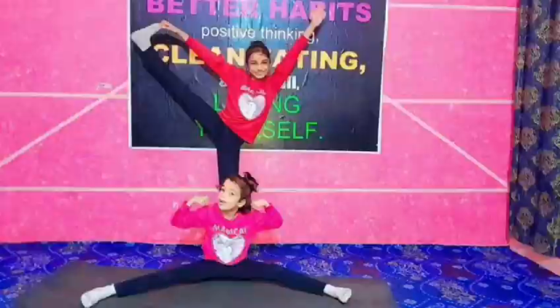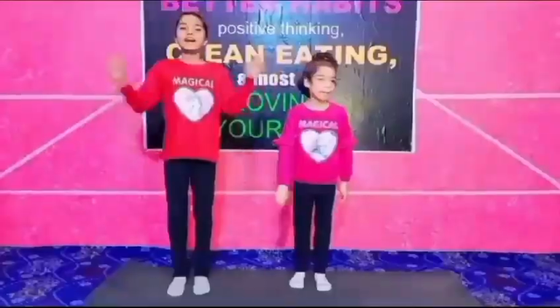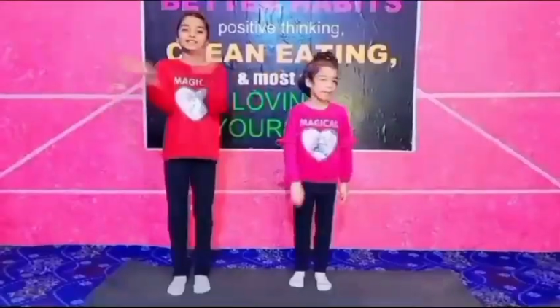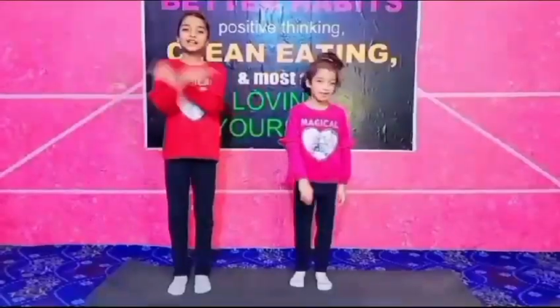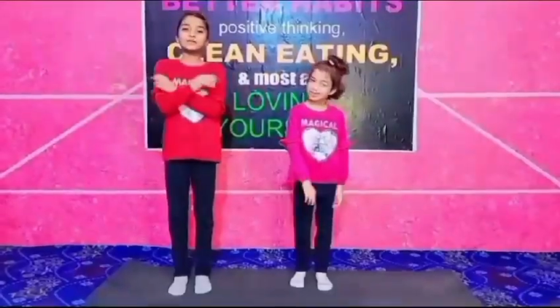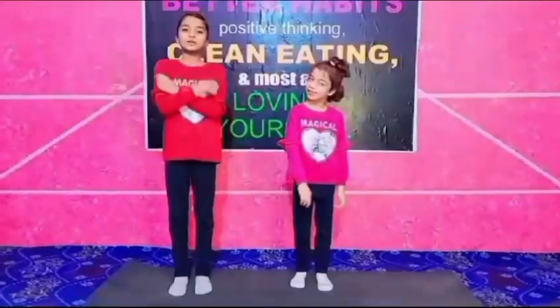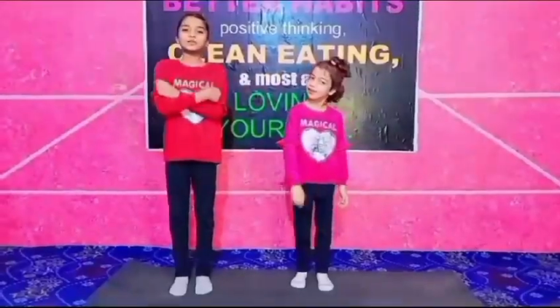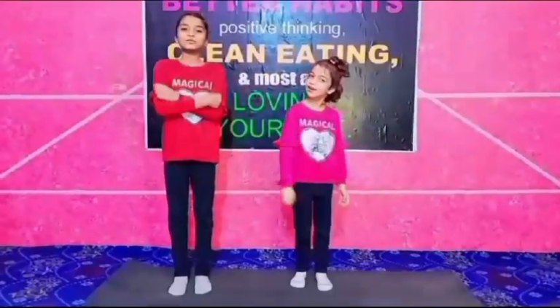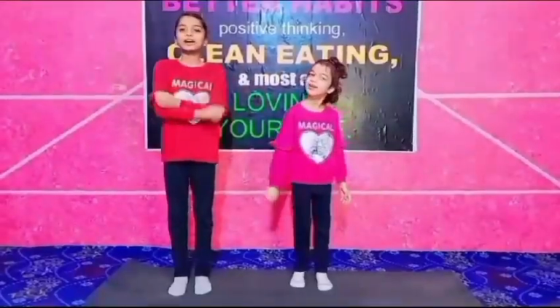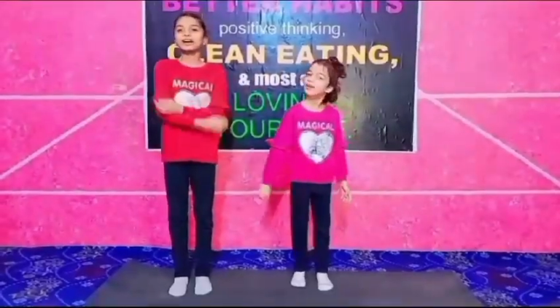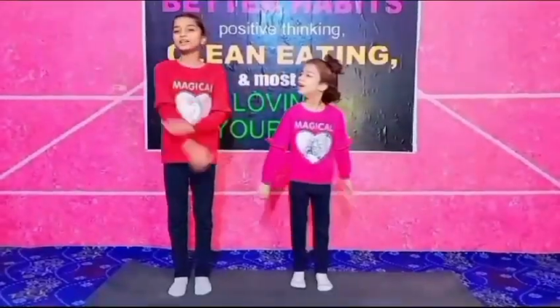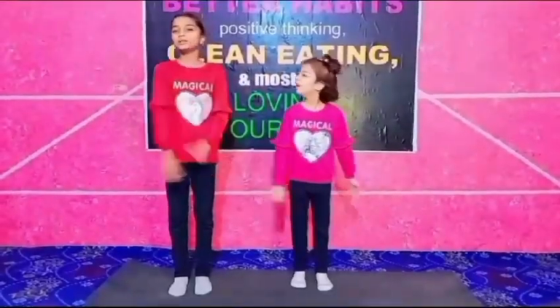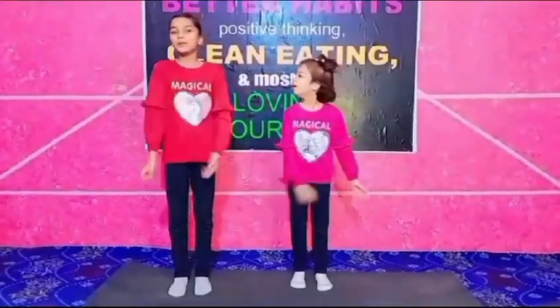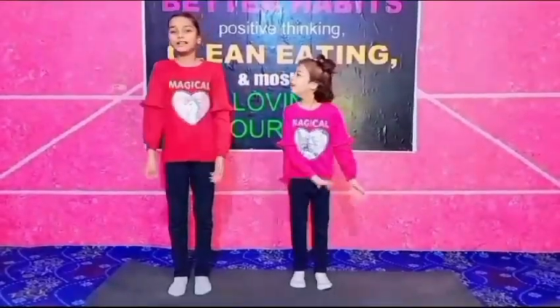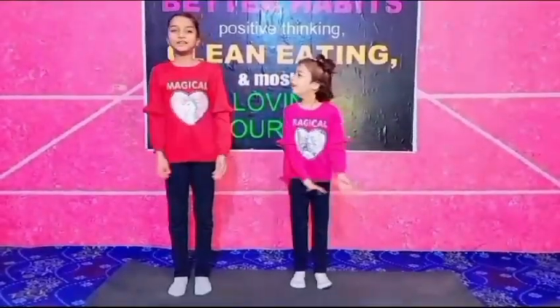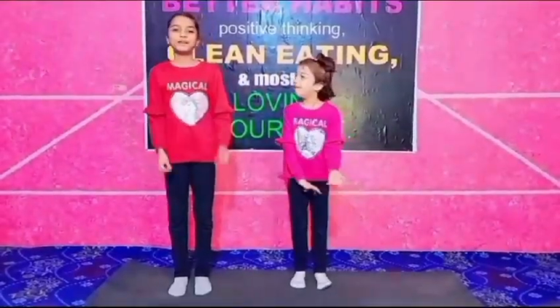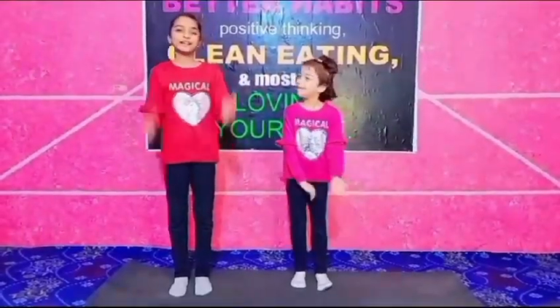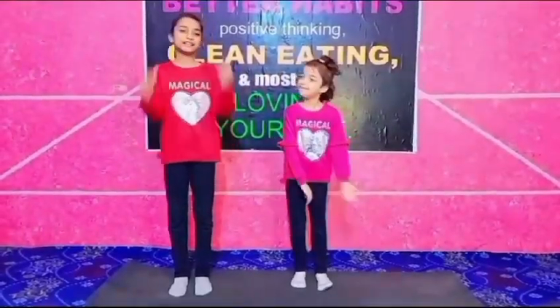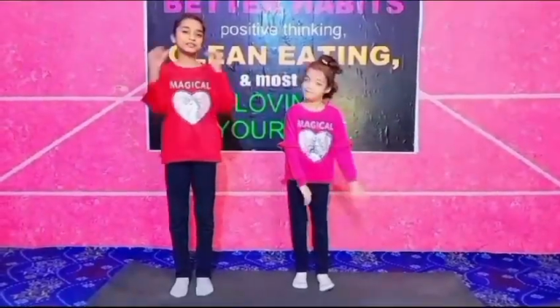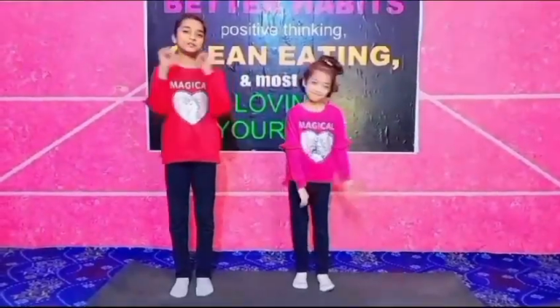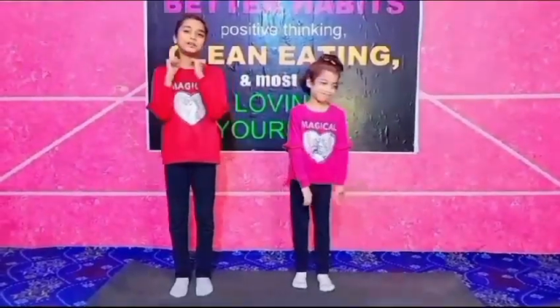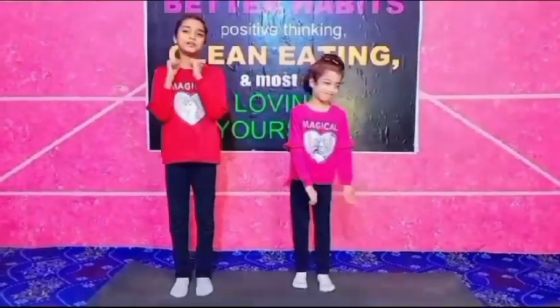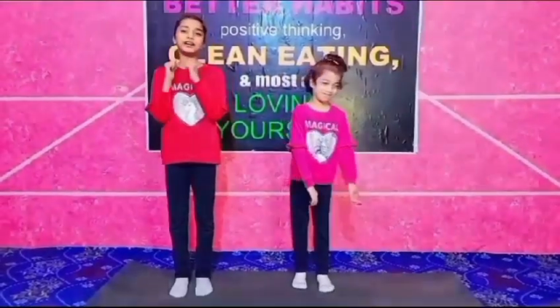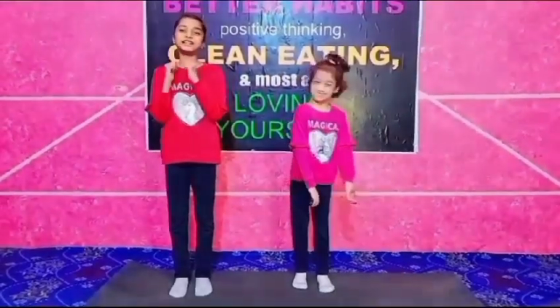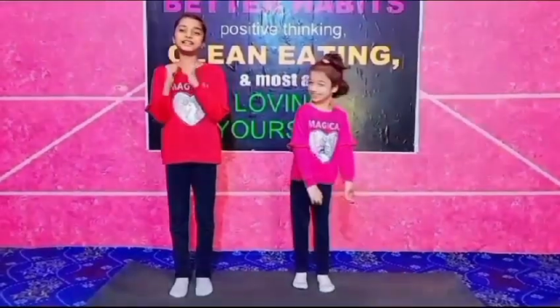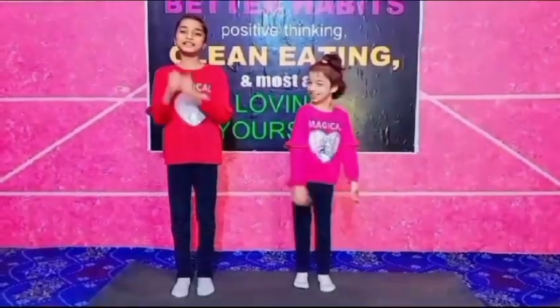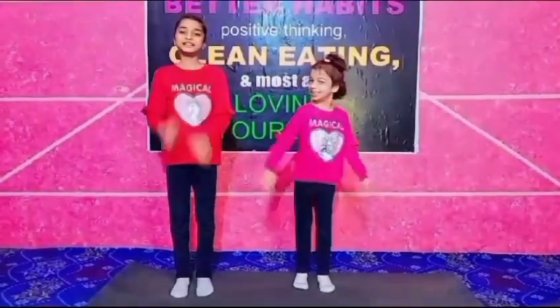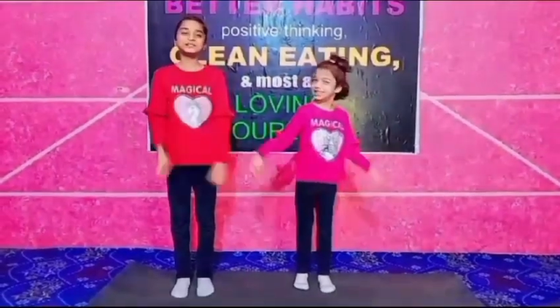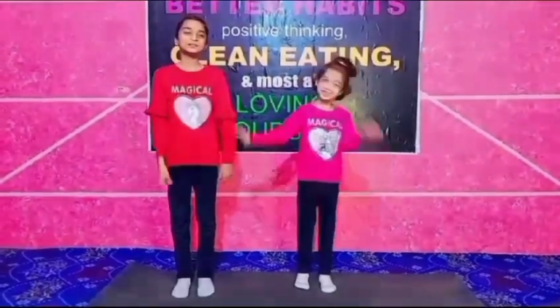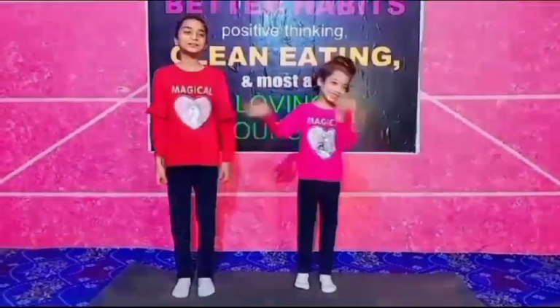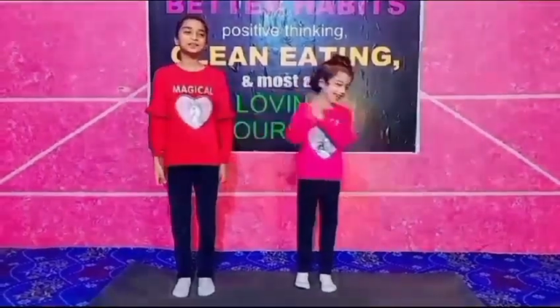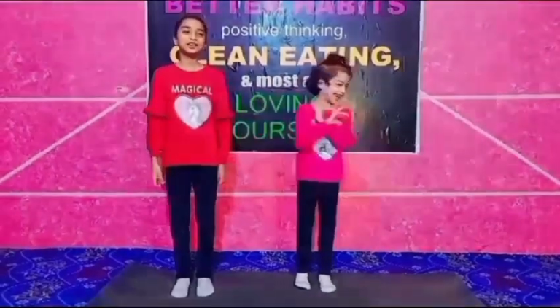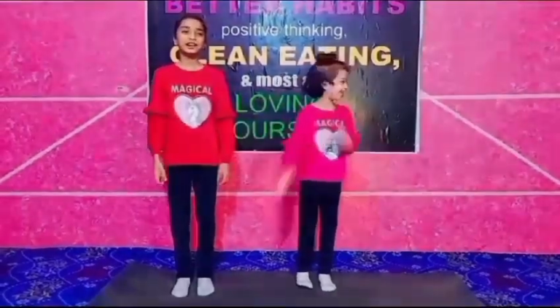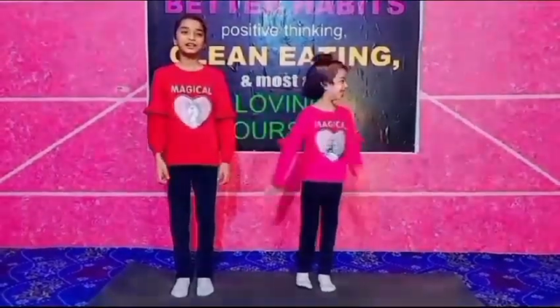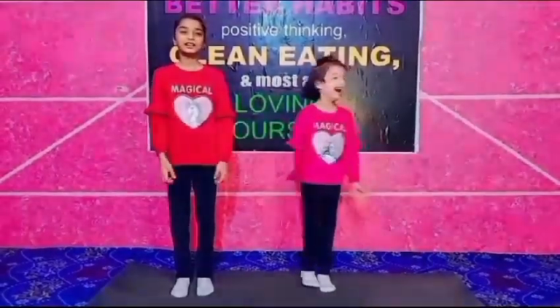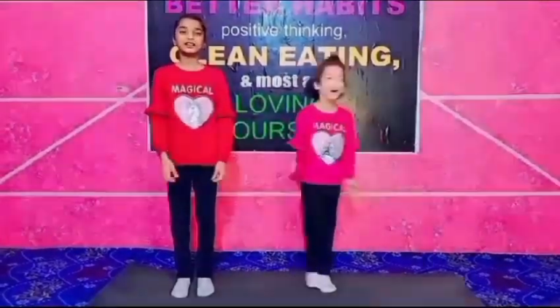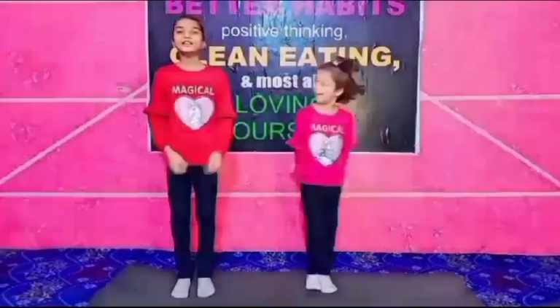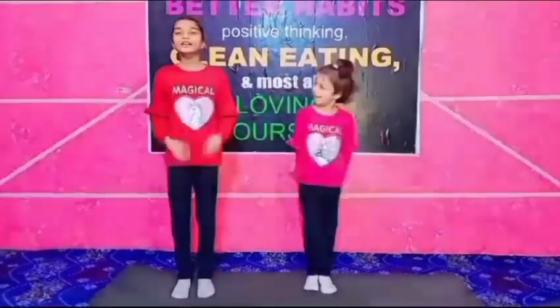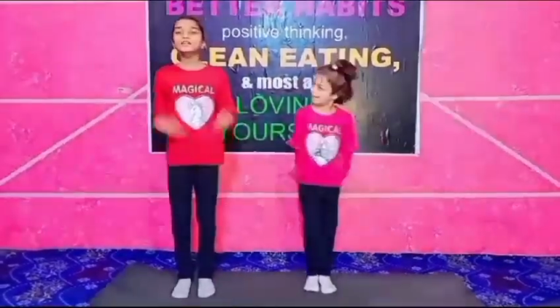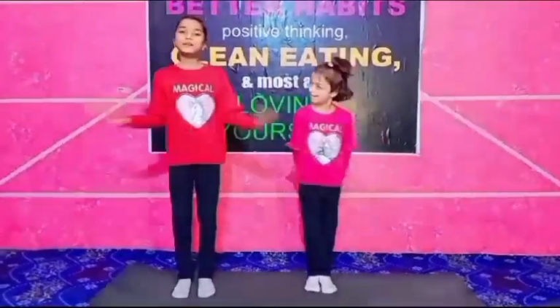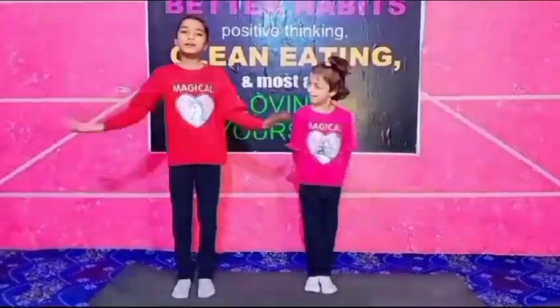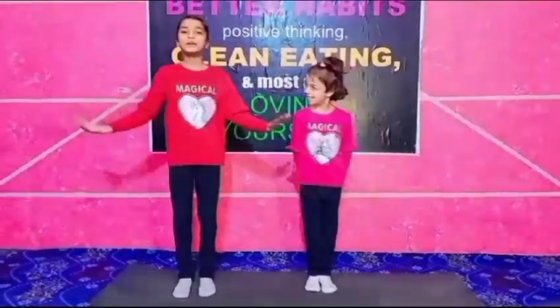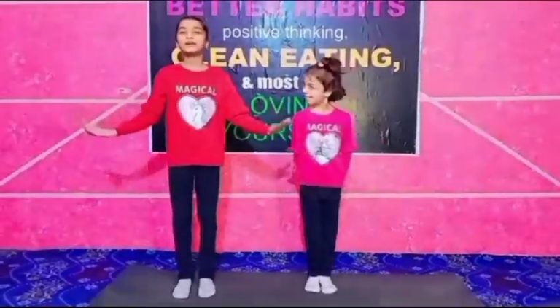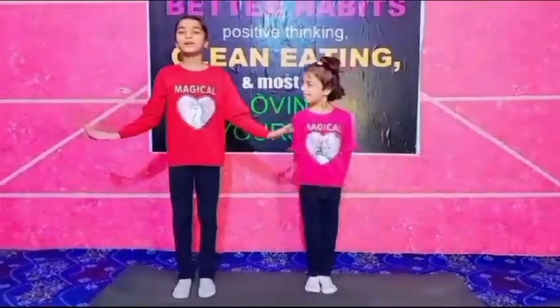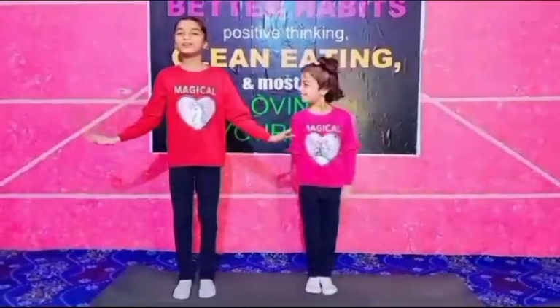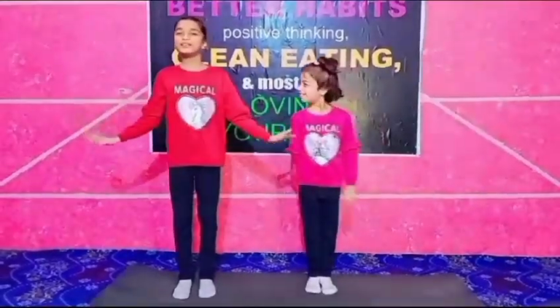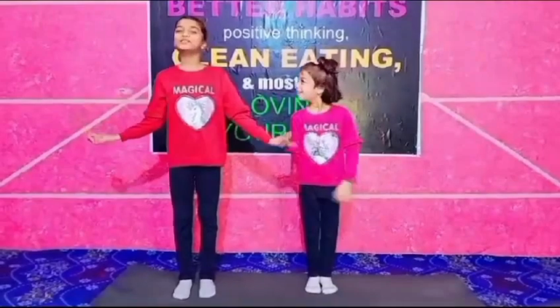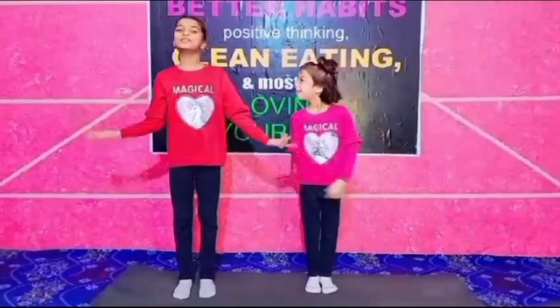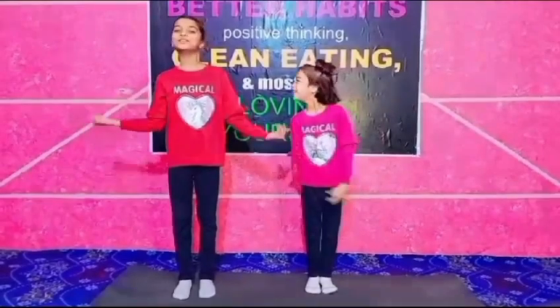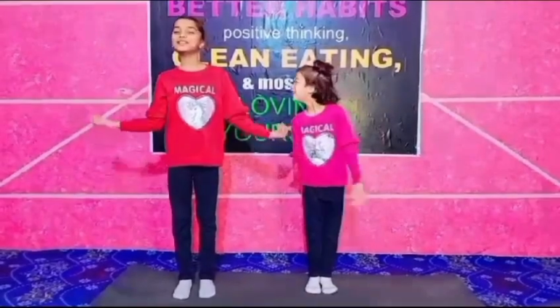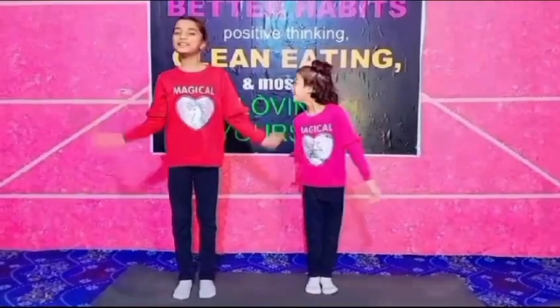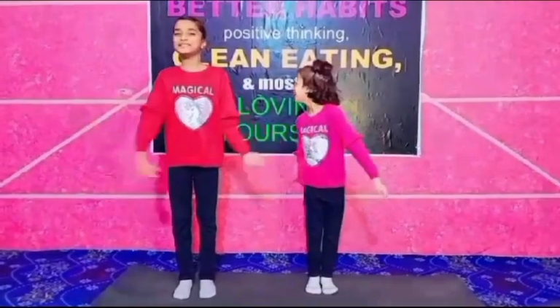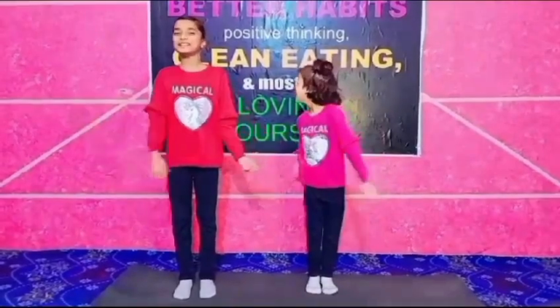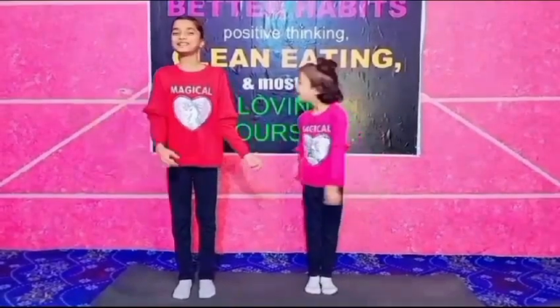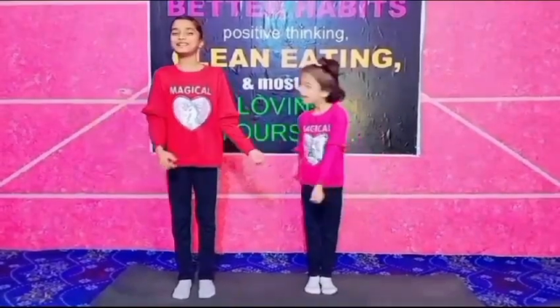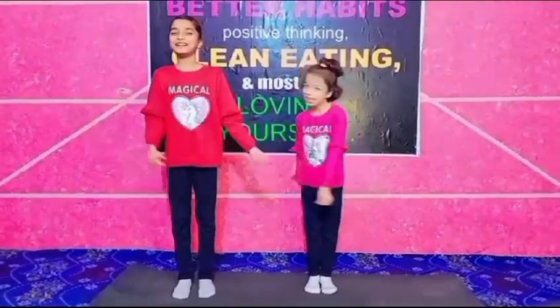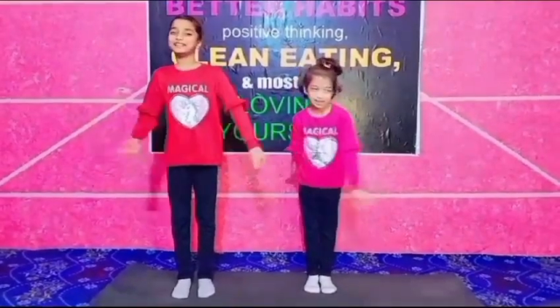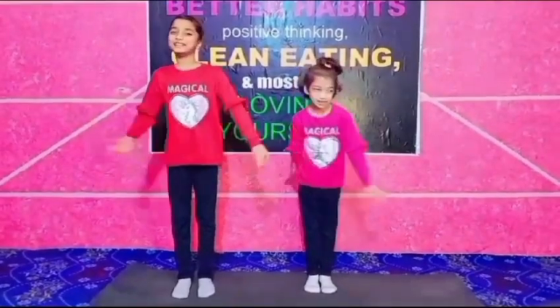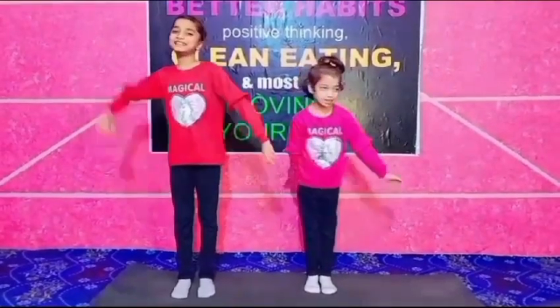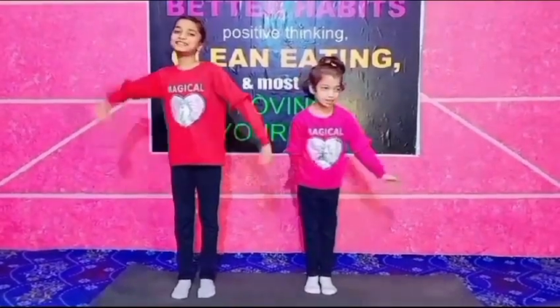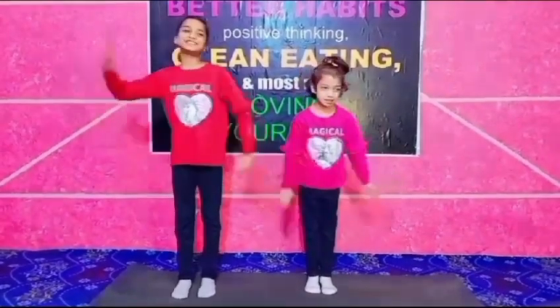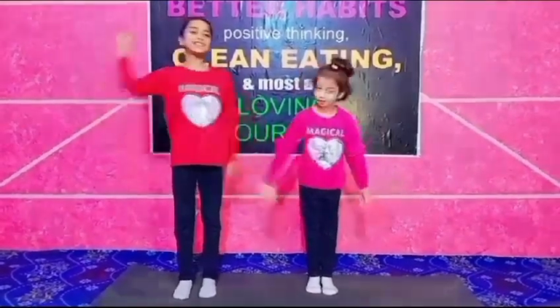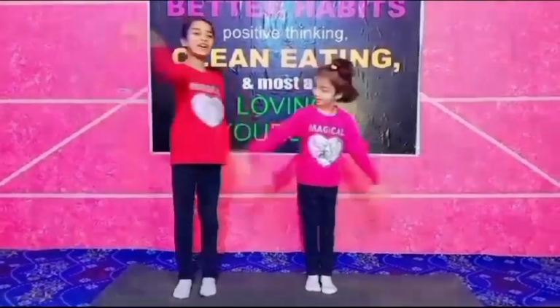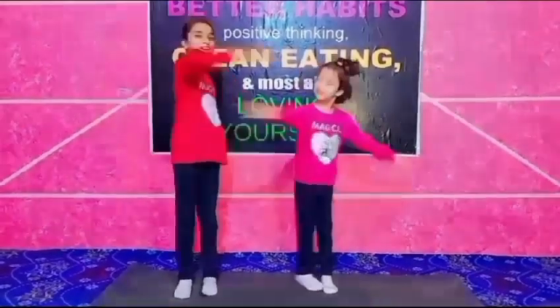What's up guys? Welcome back. It's me, Wanya. It's me, Laila. Today we are going to do kids' exercise. Let's start!